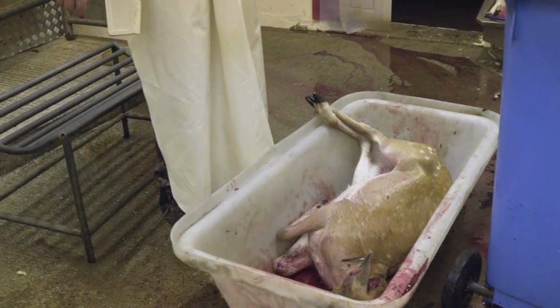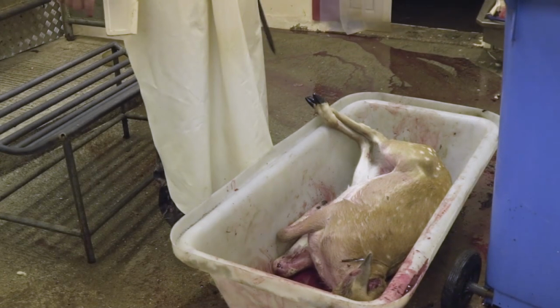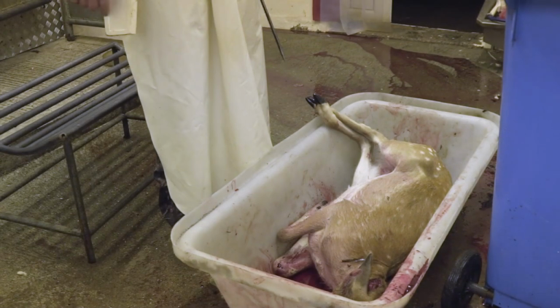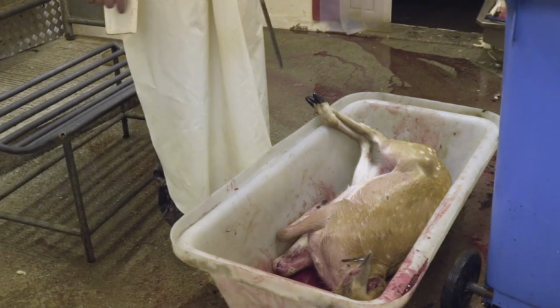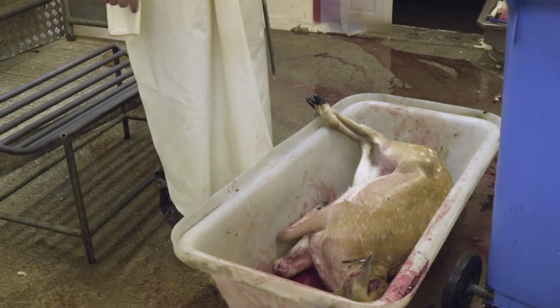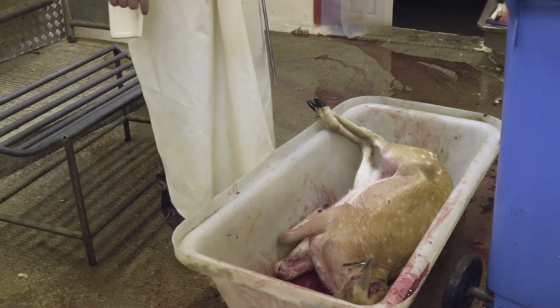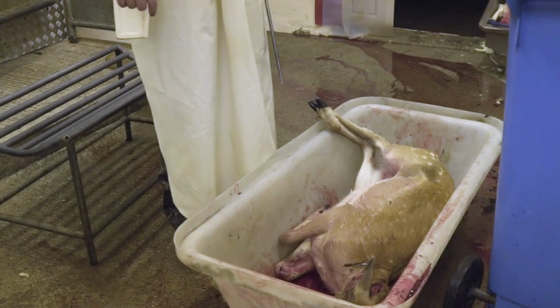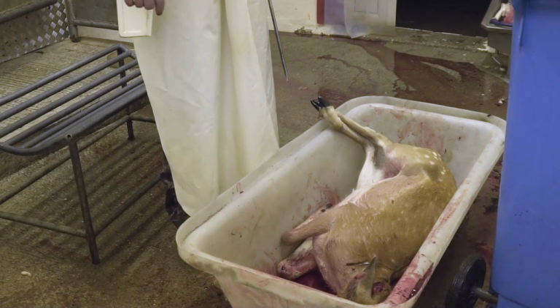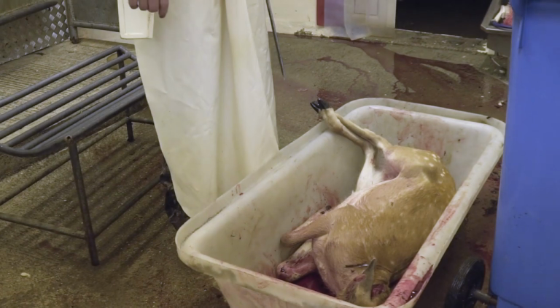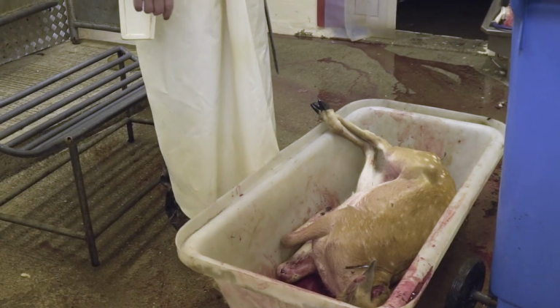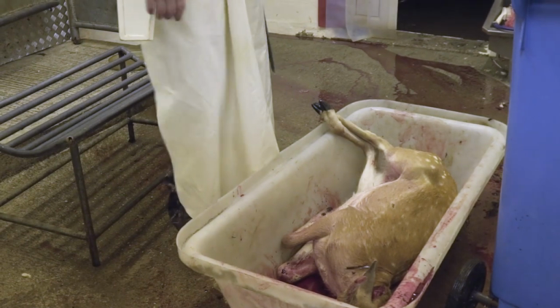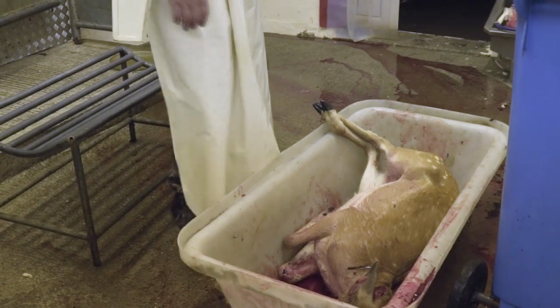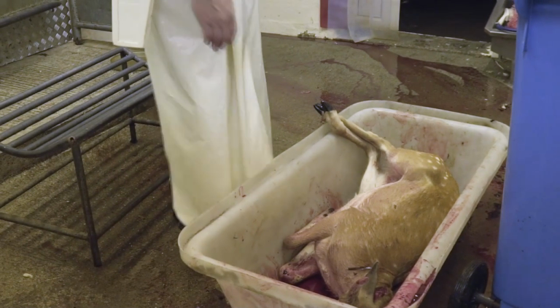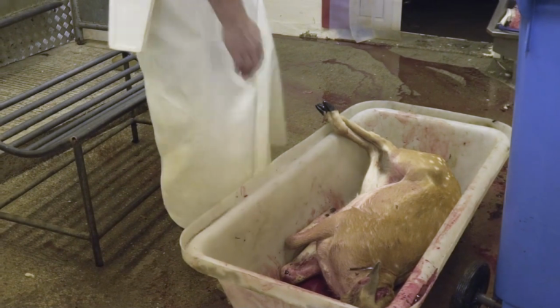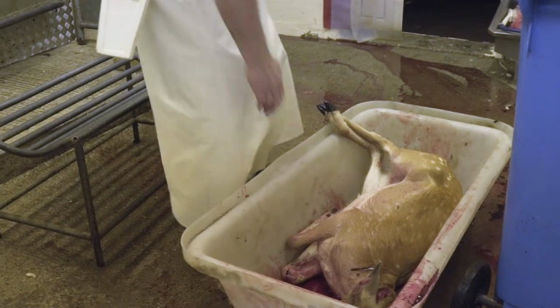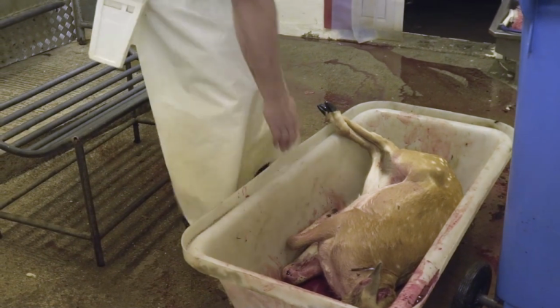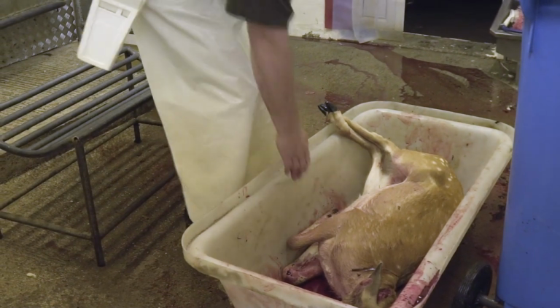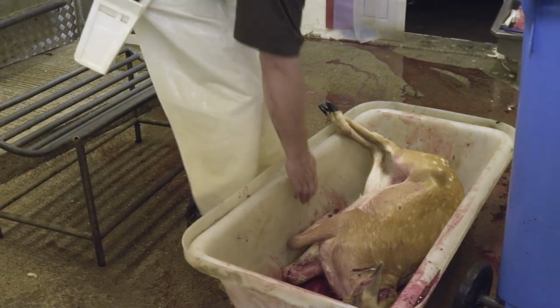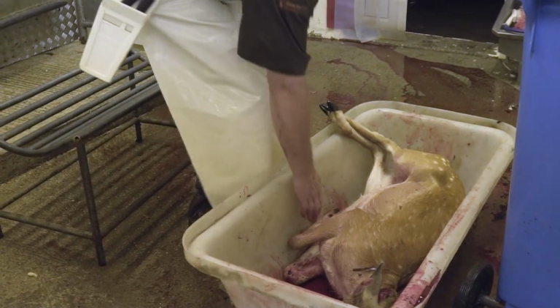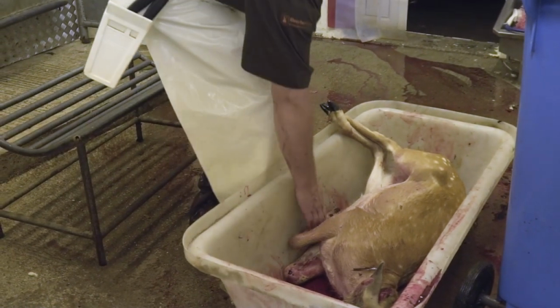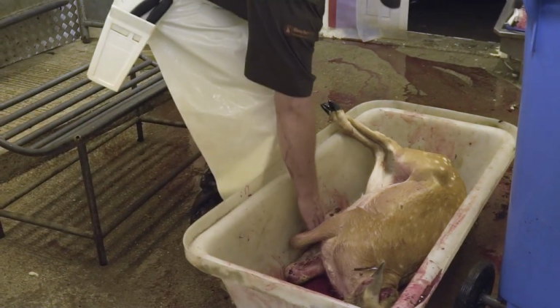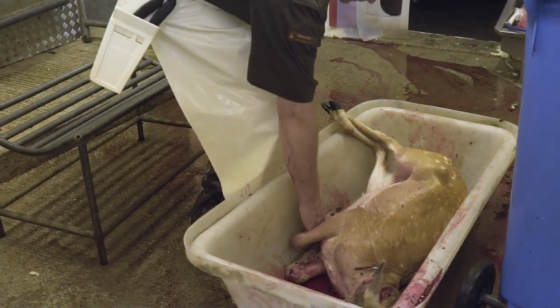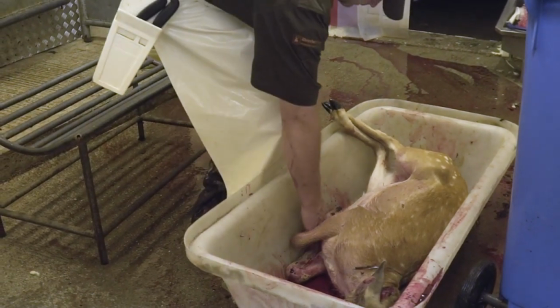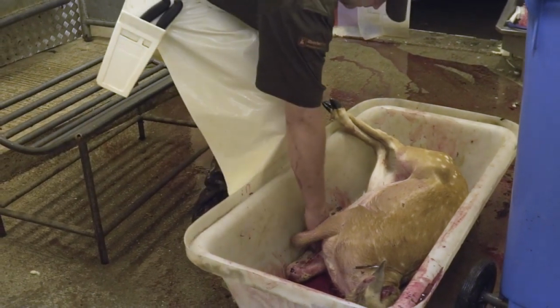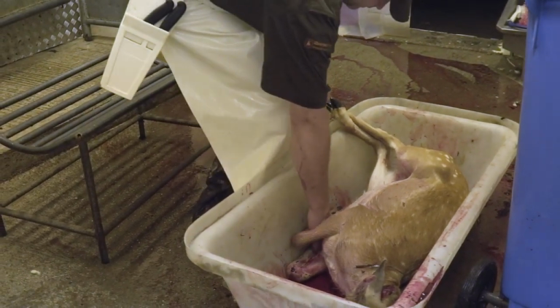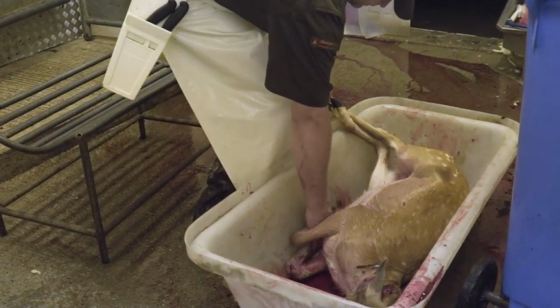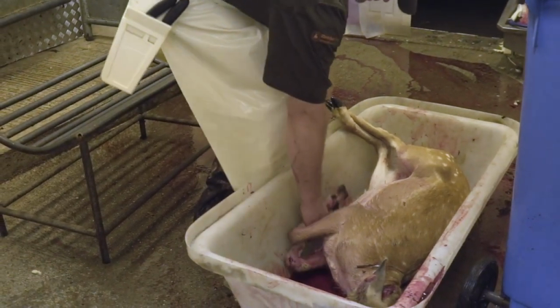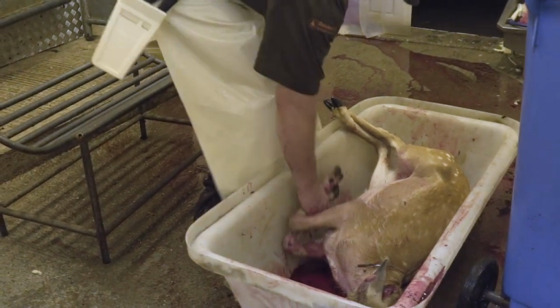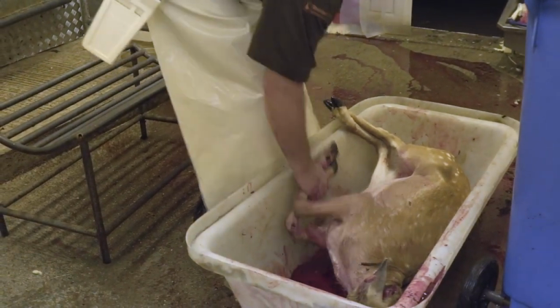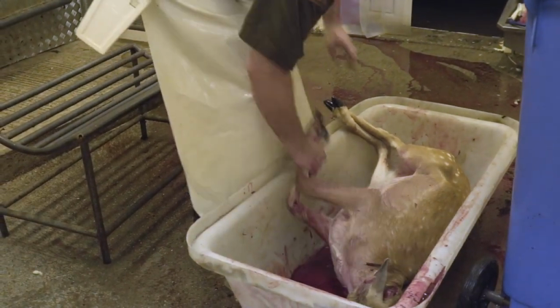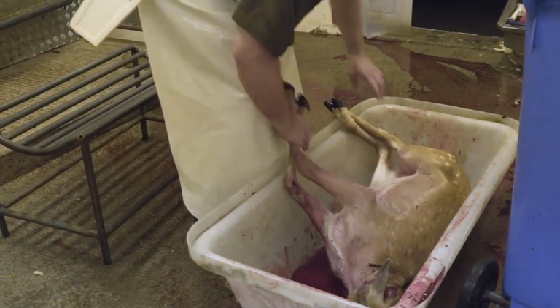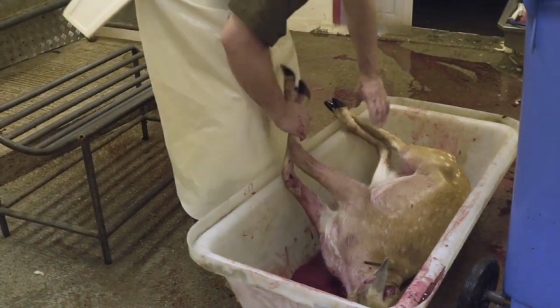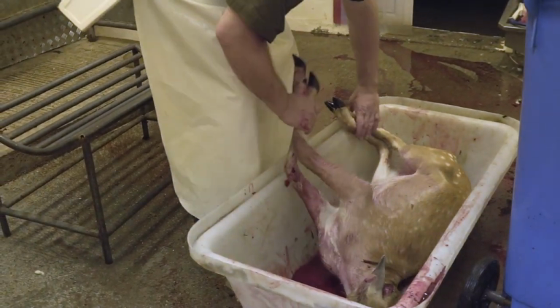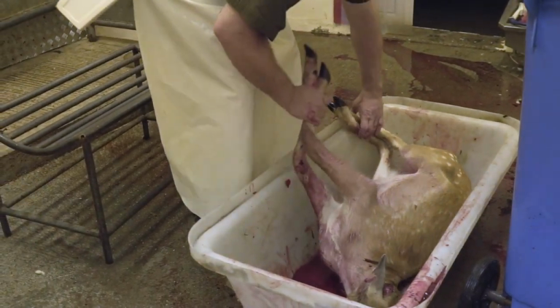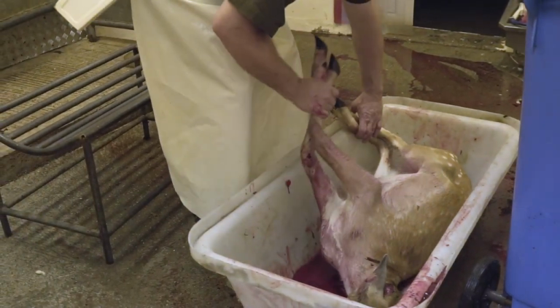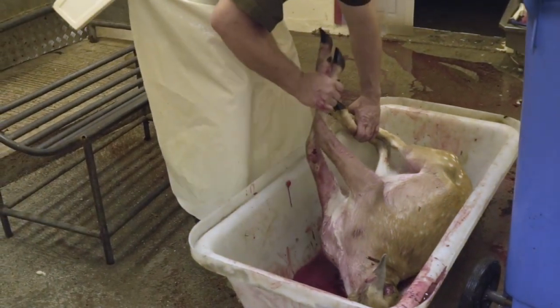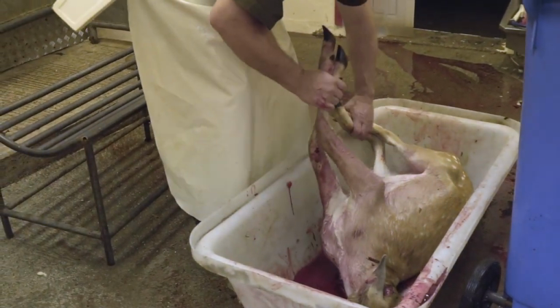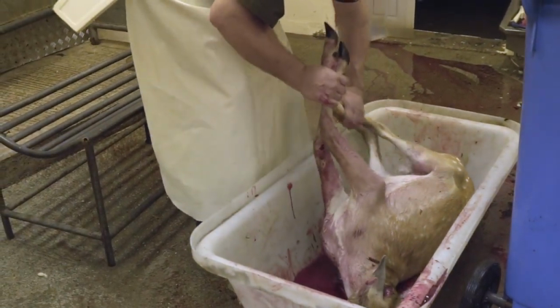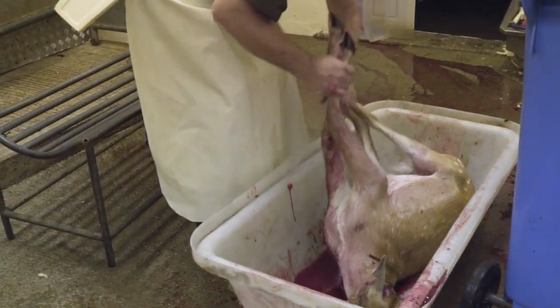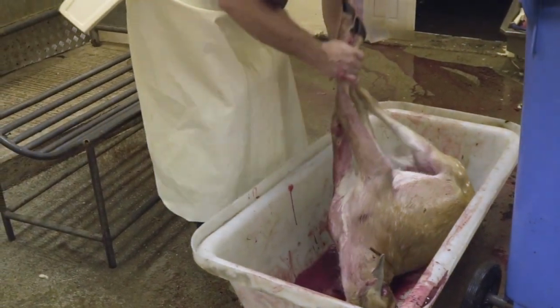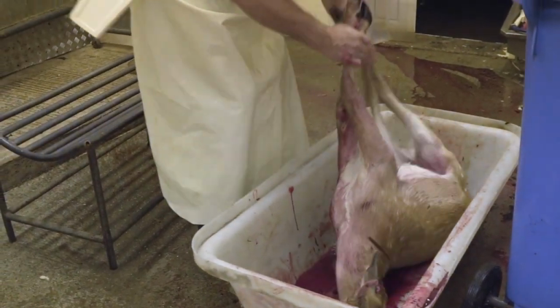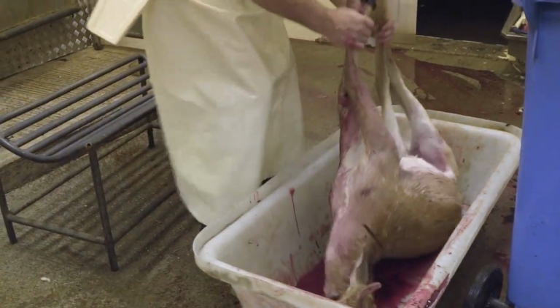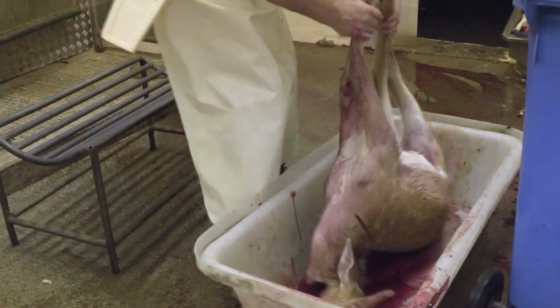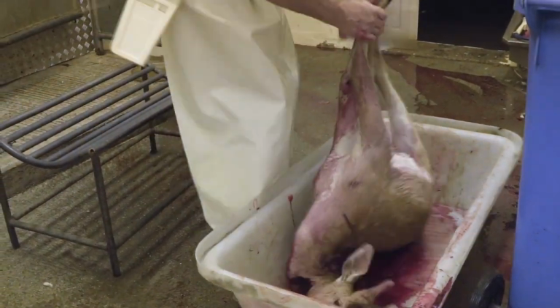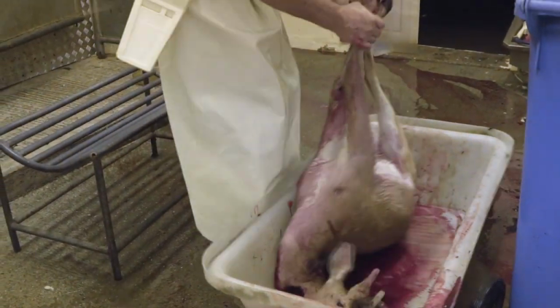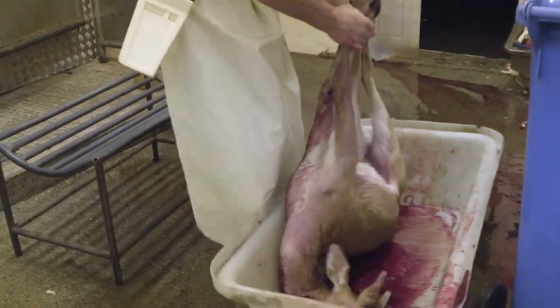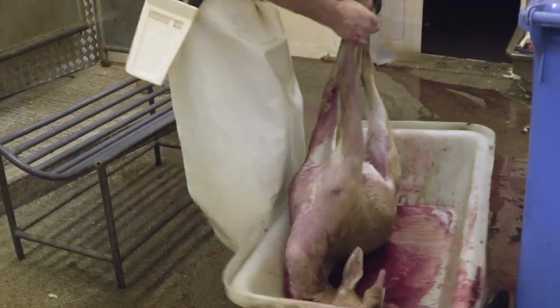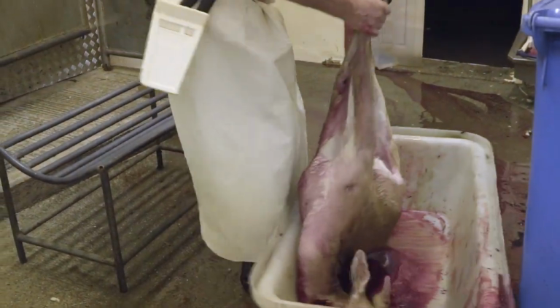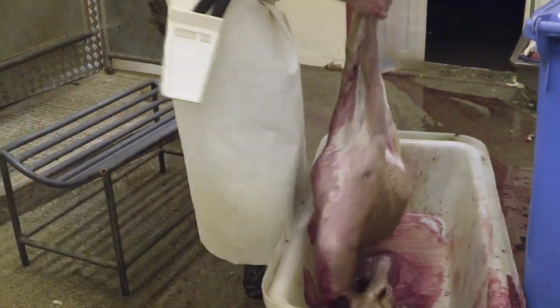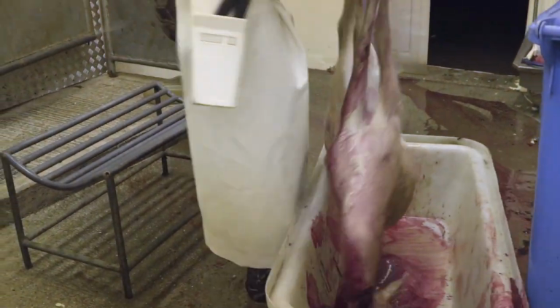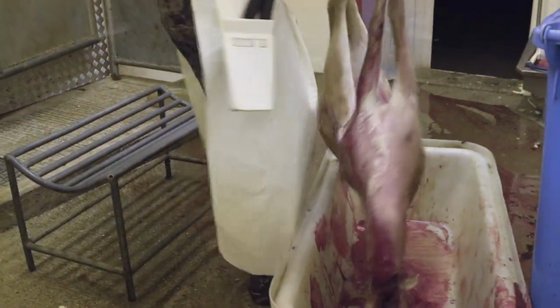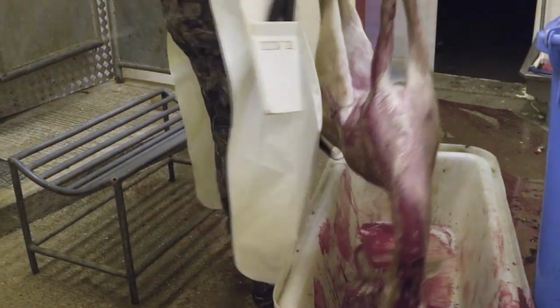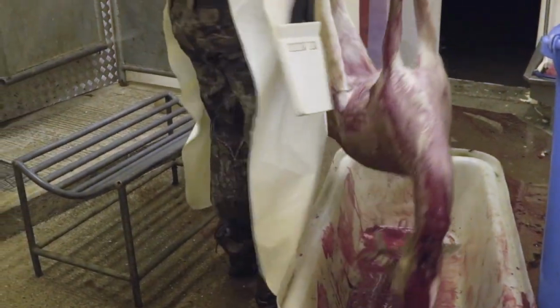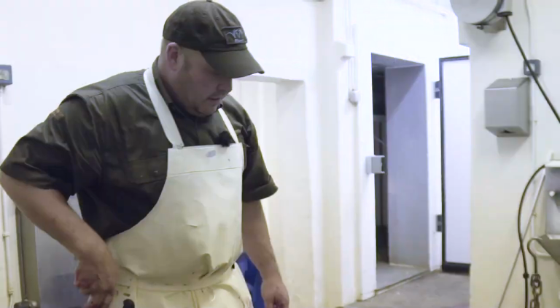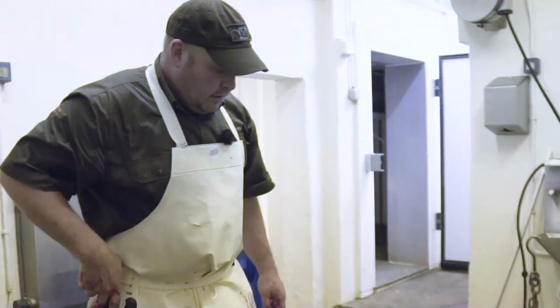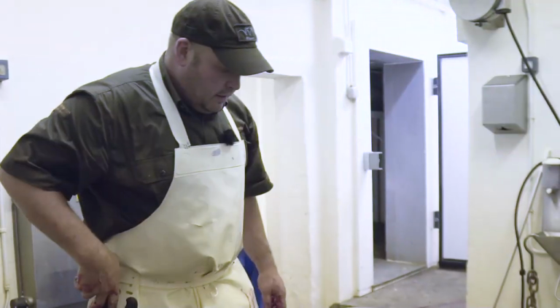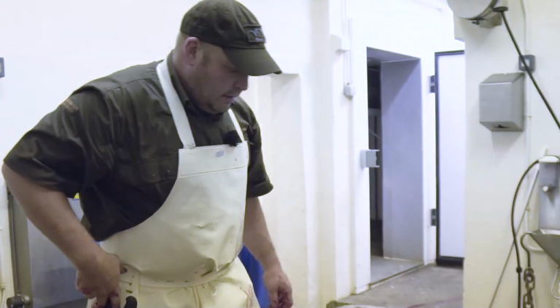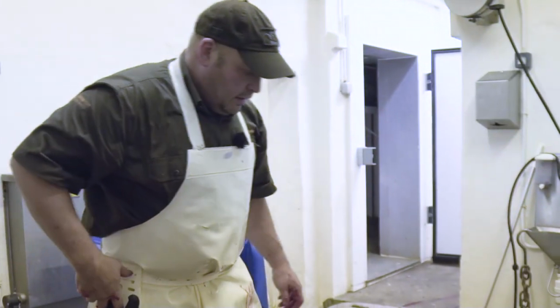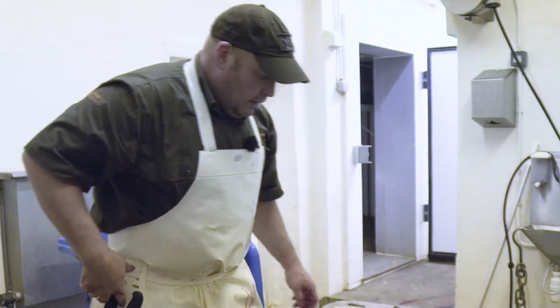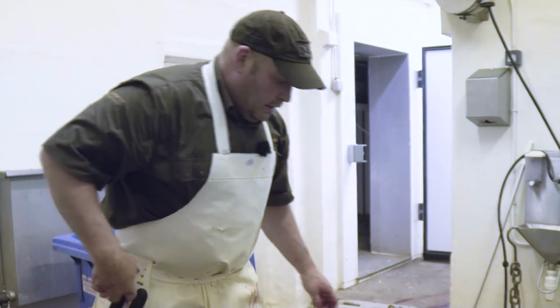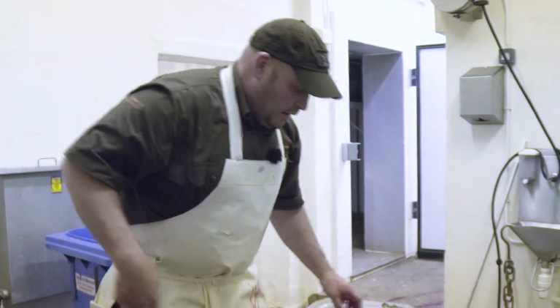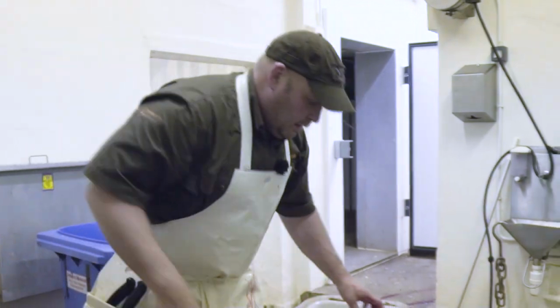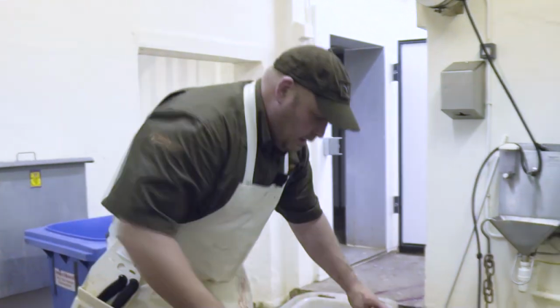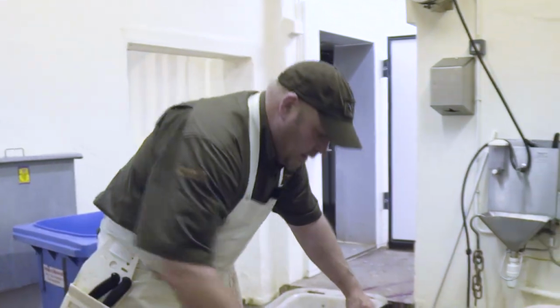We're back at the larder. These are the guys that we shot earlier, so the next thing is we've got to get them dressed out.